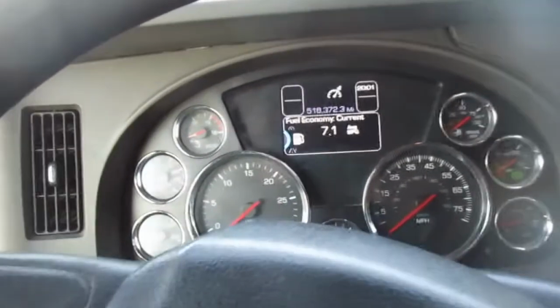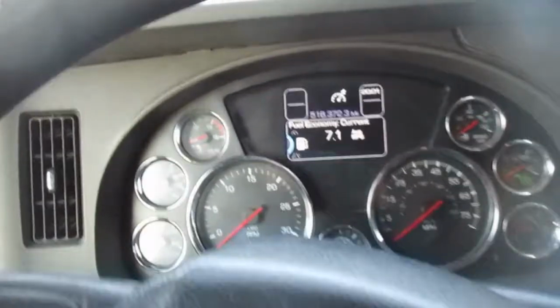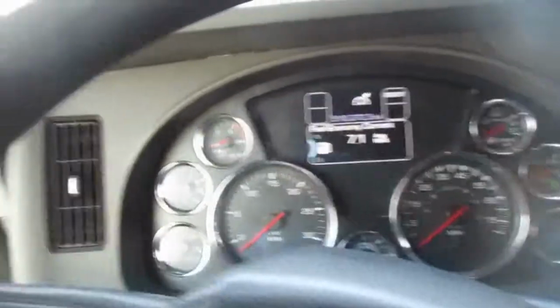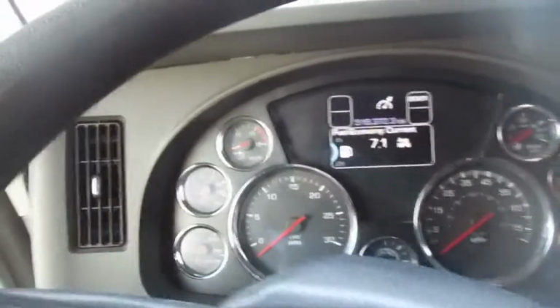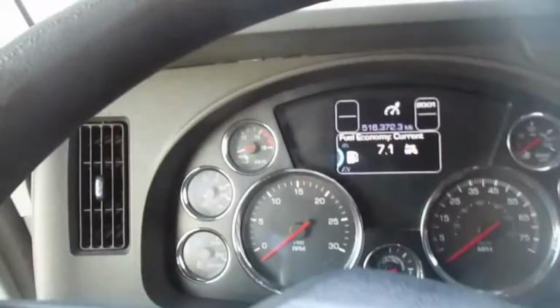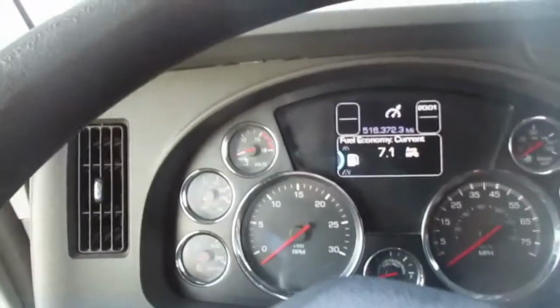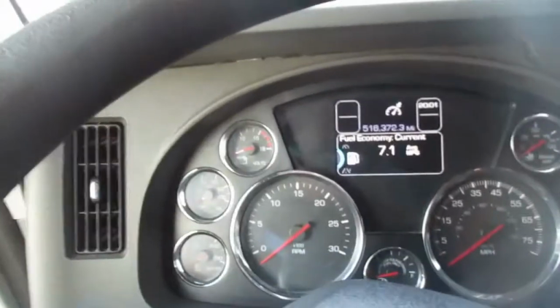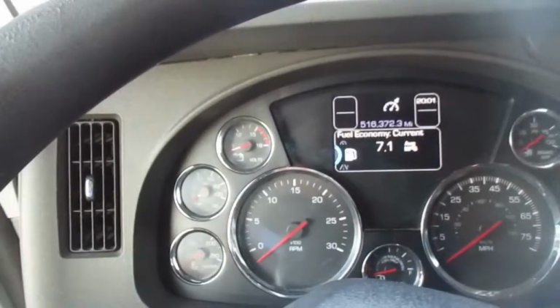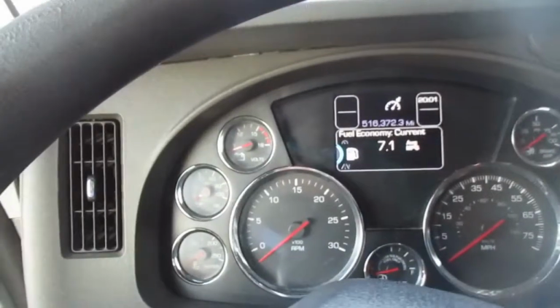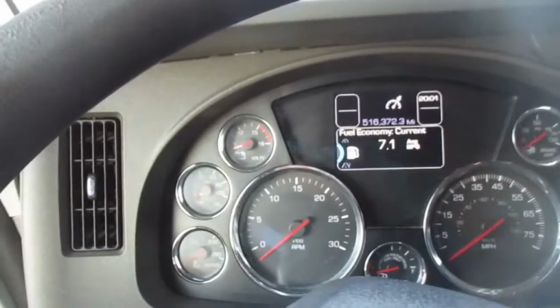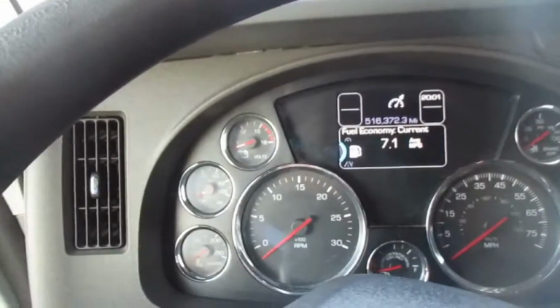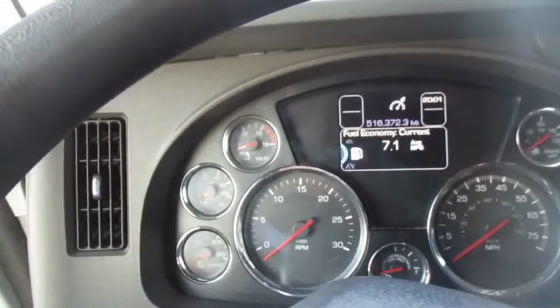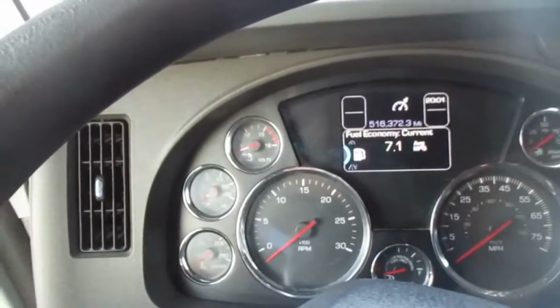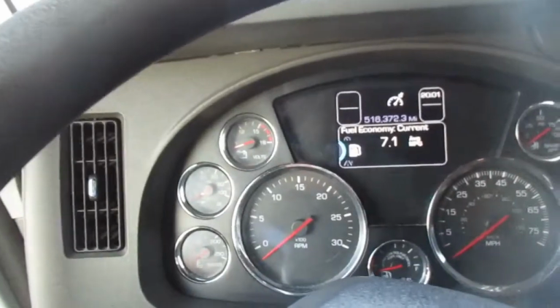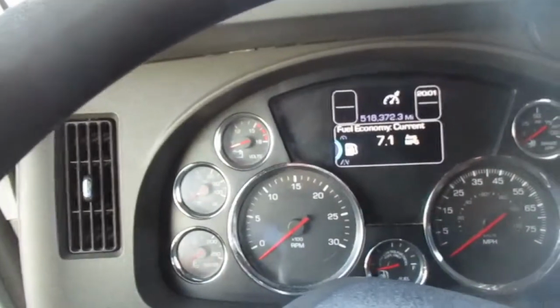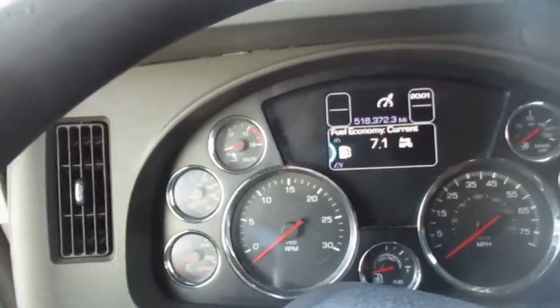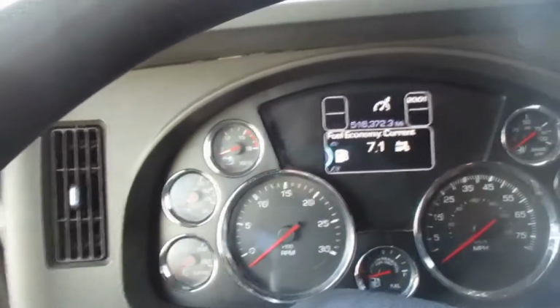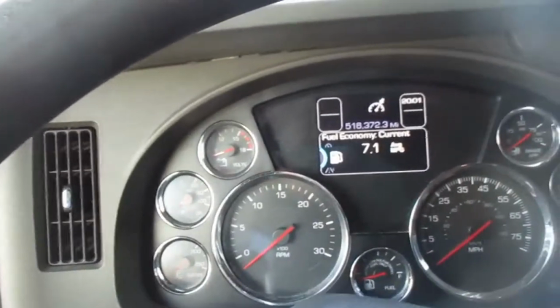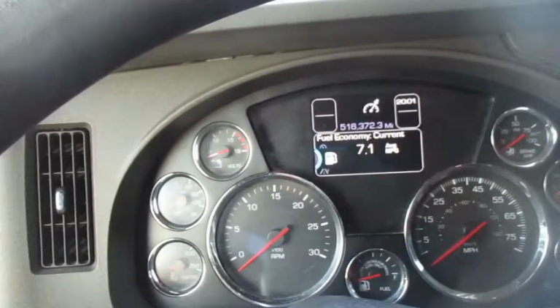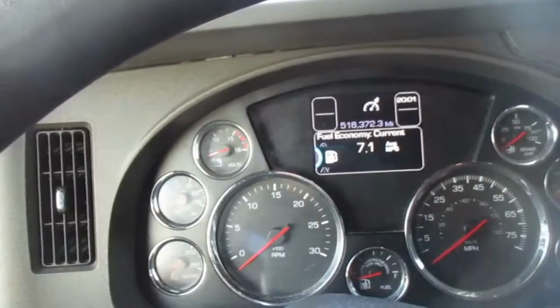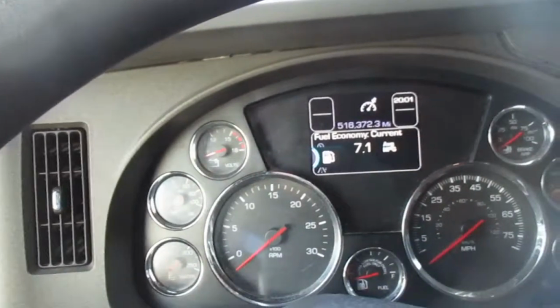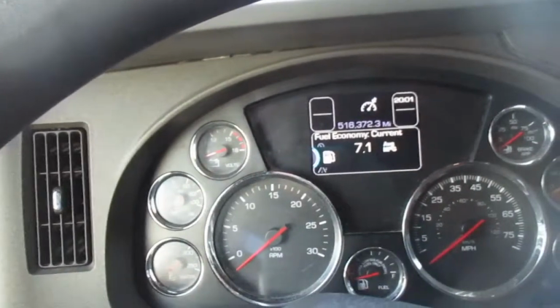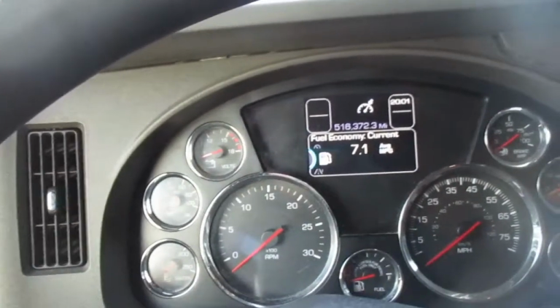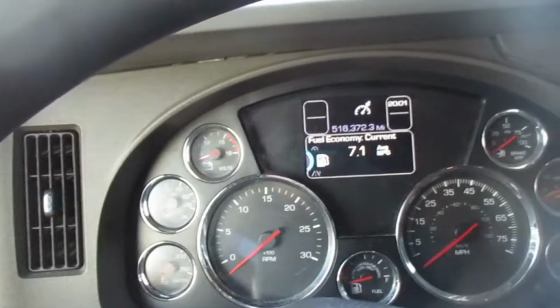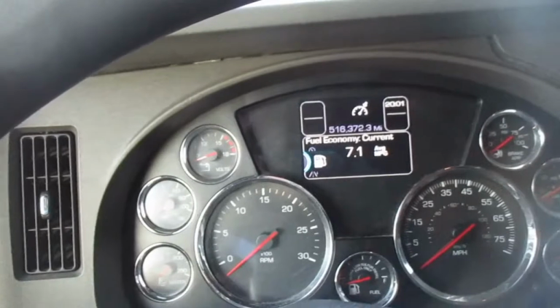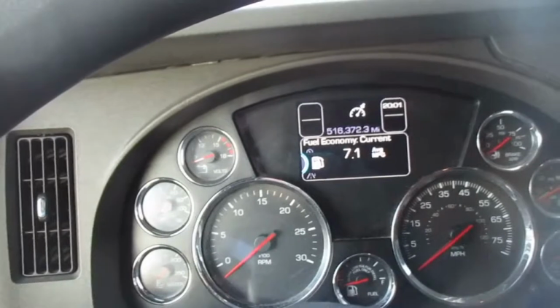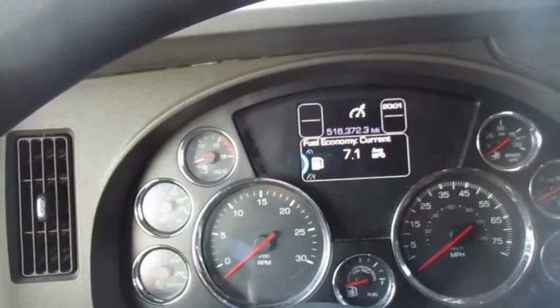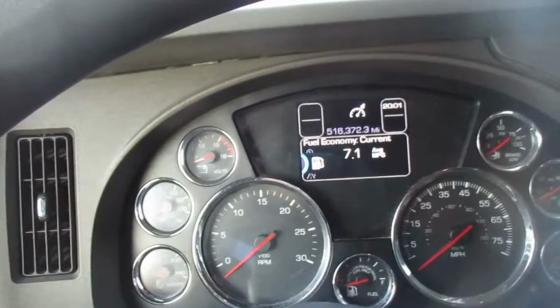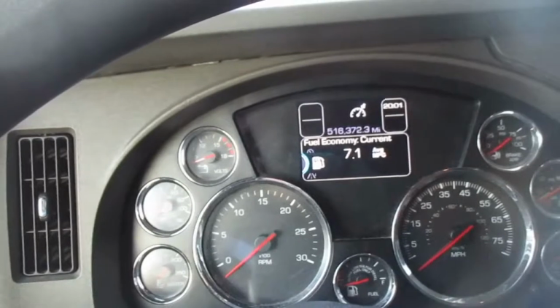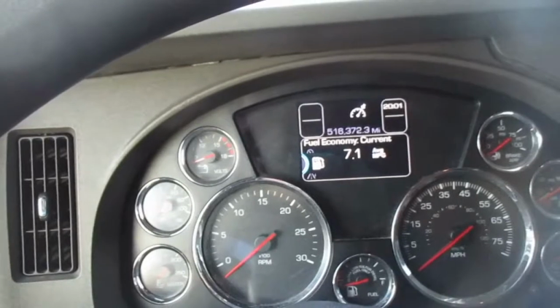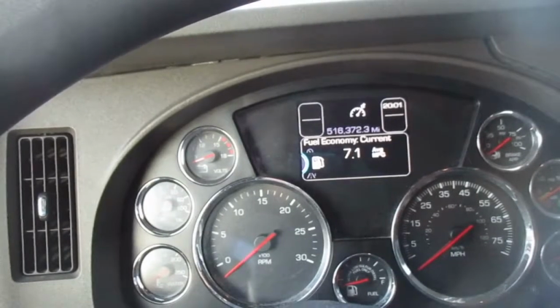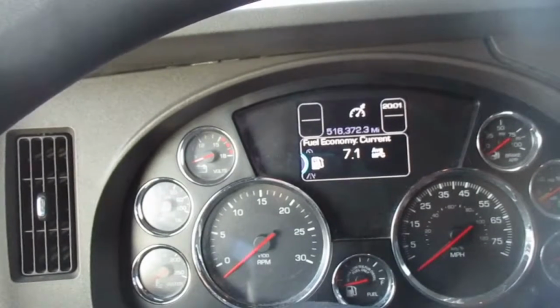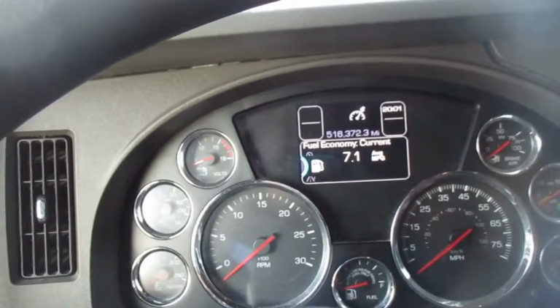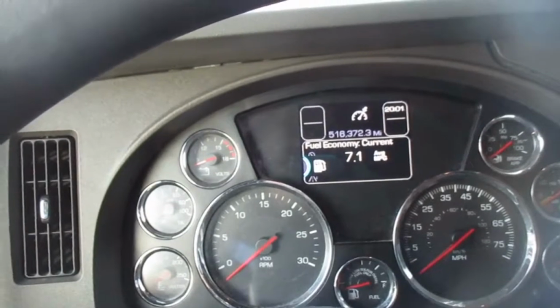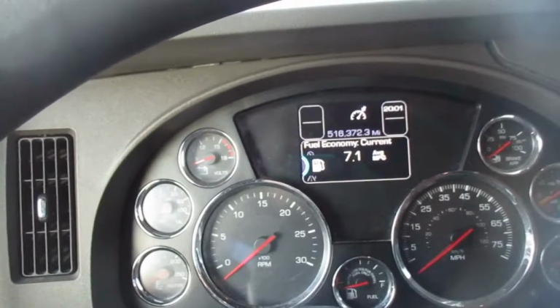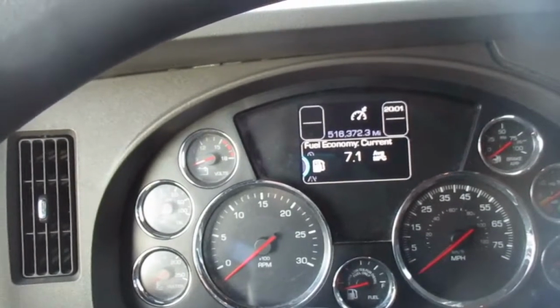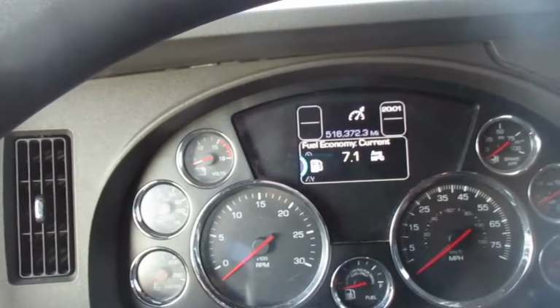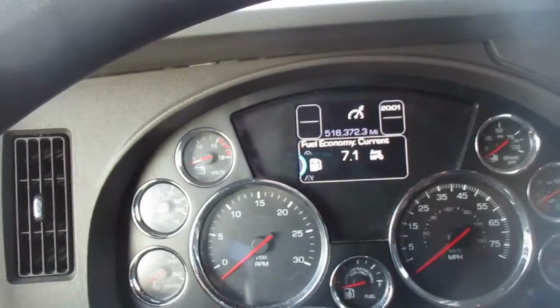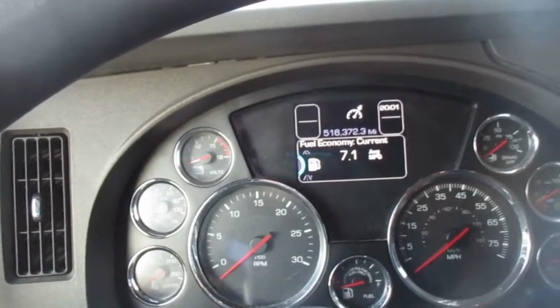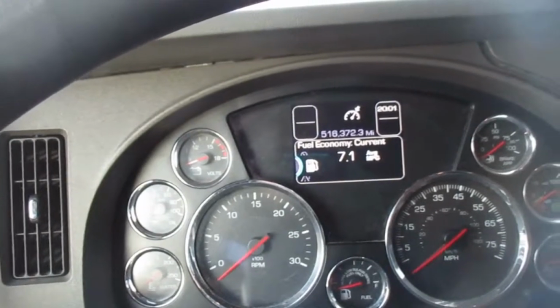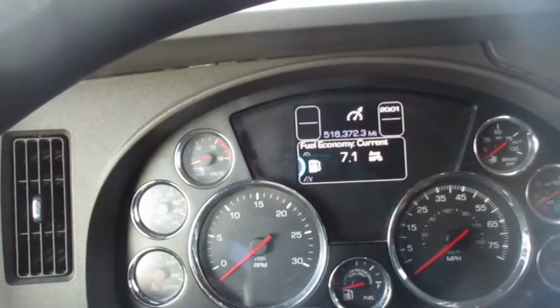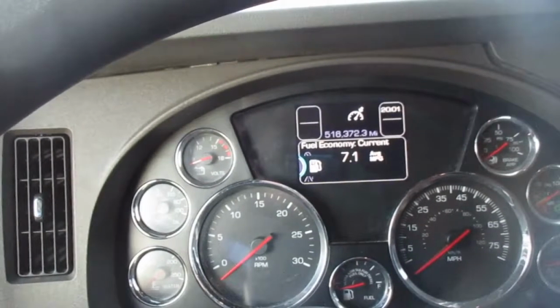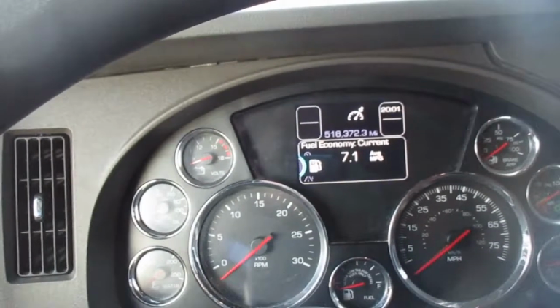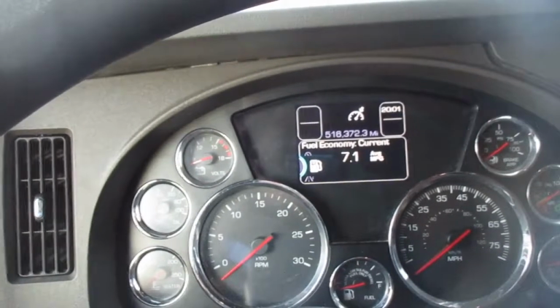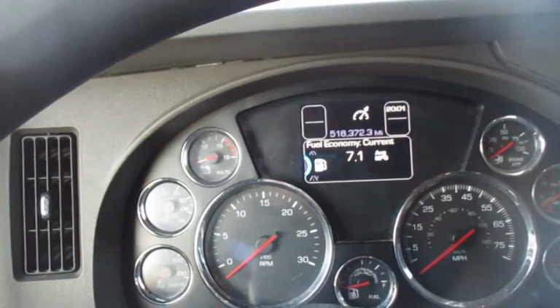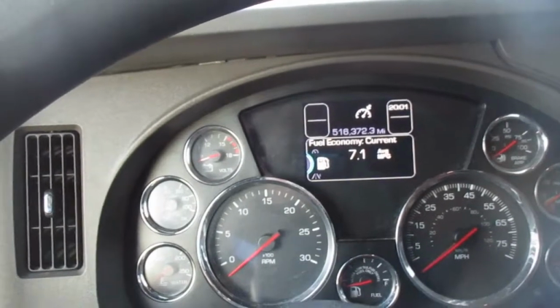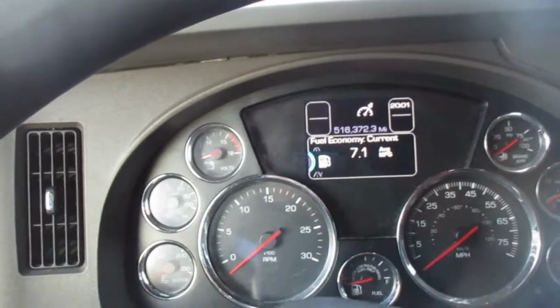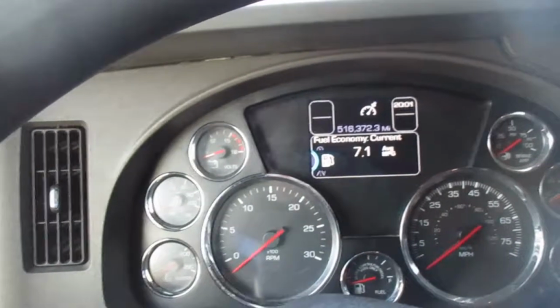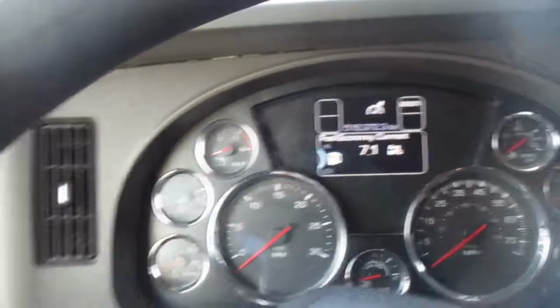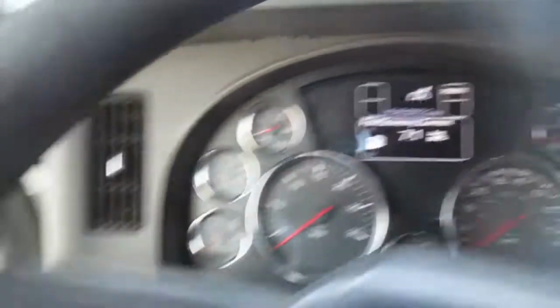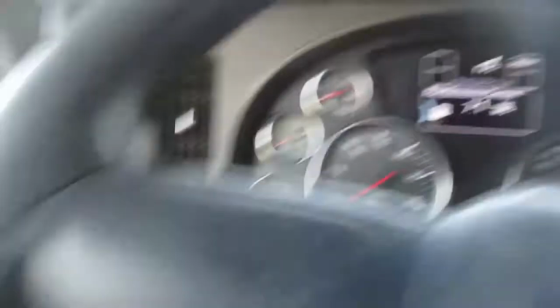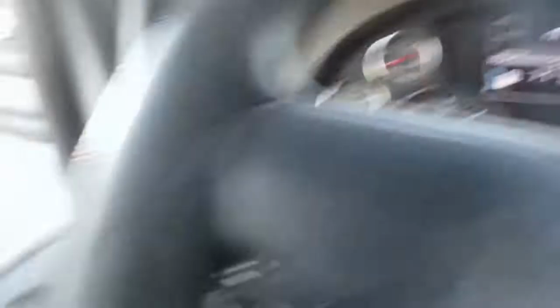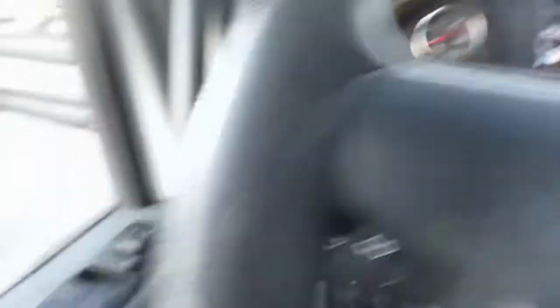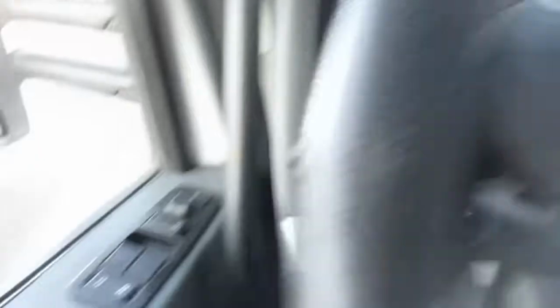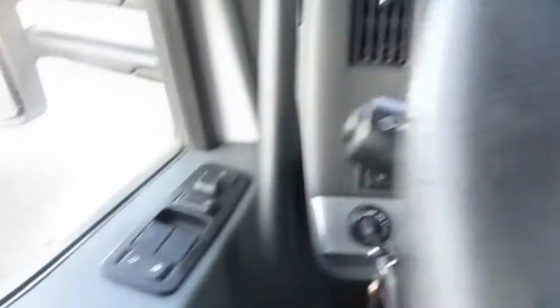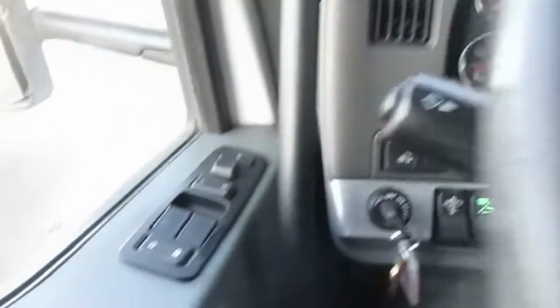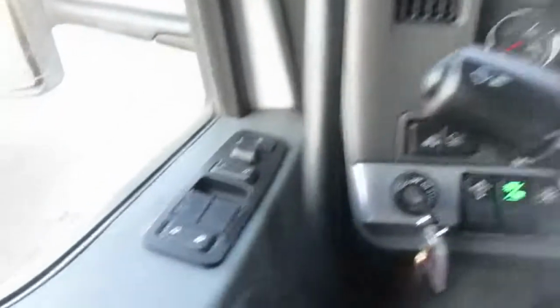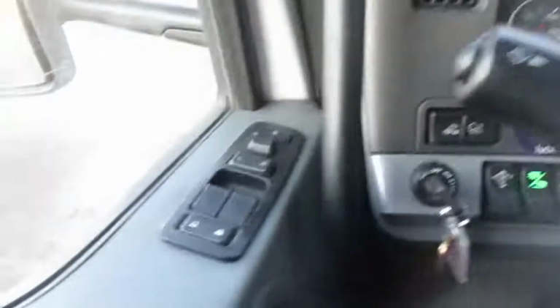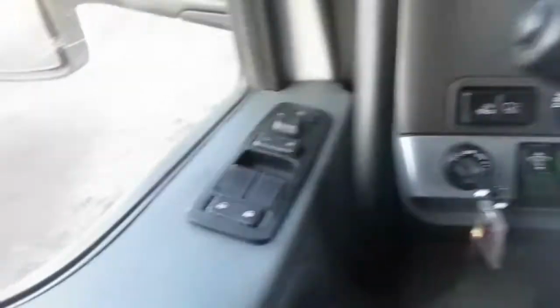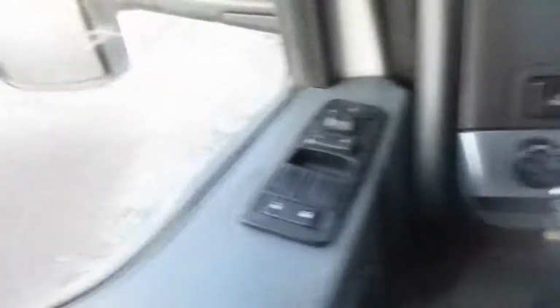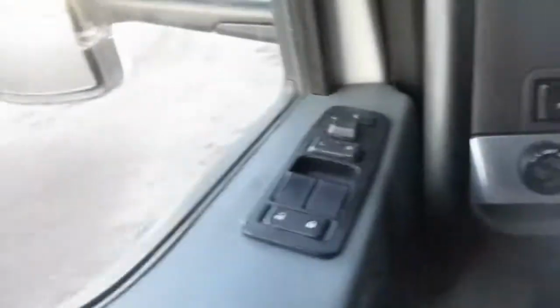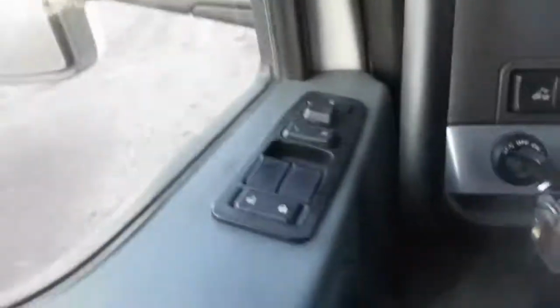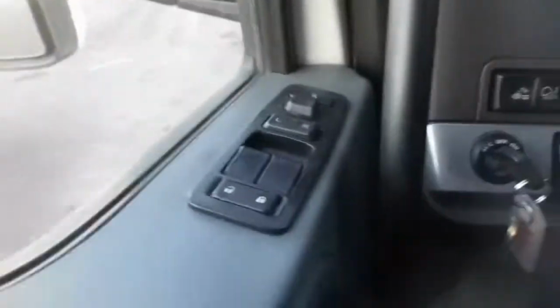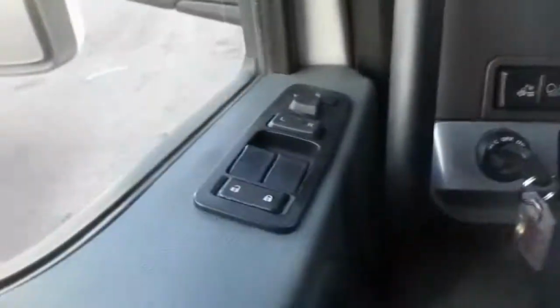Welcome back. Let's do the Kenworth driver dash controls. We'll start over here.